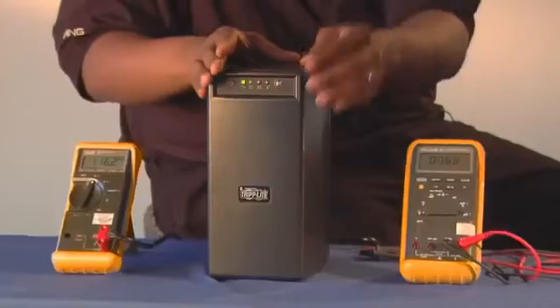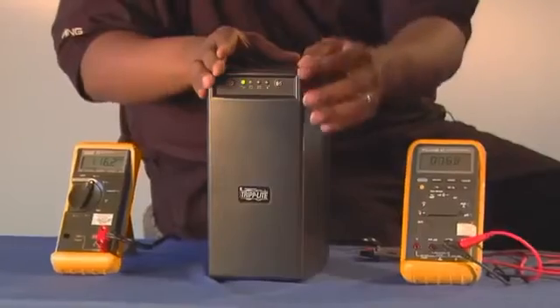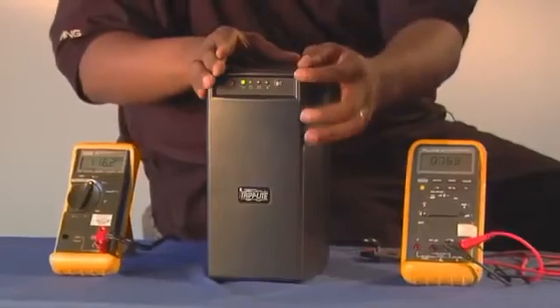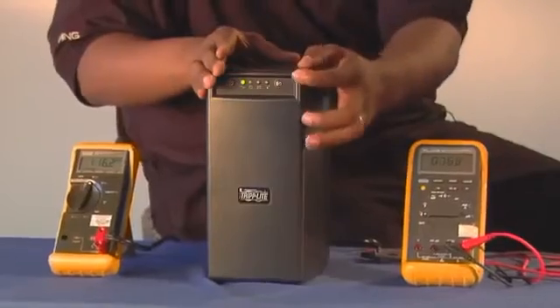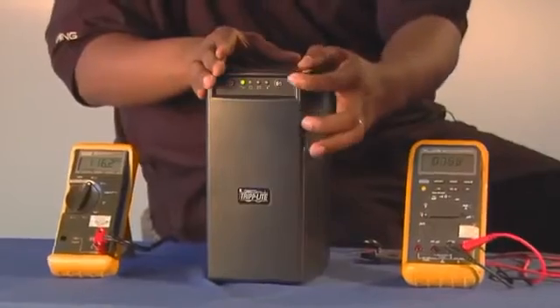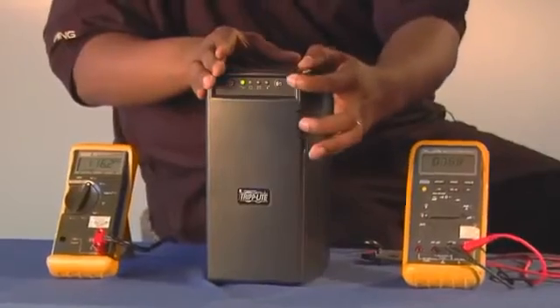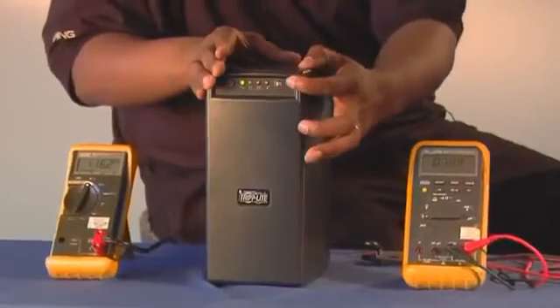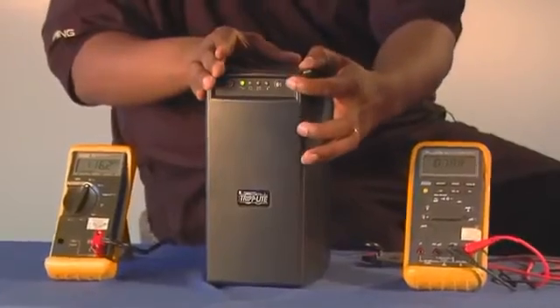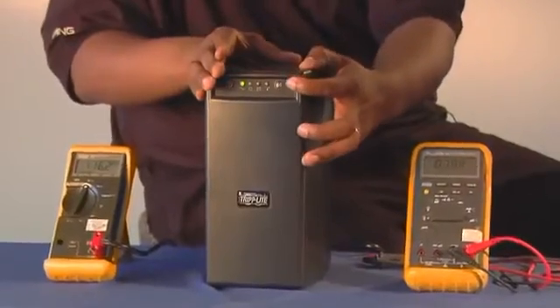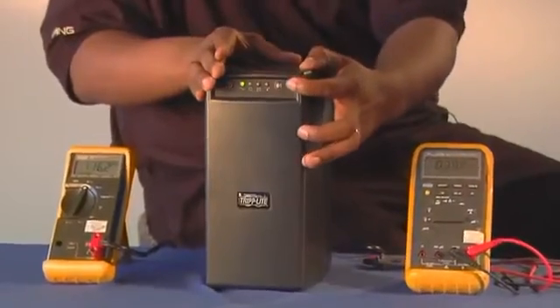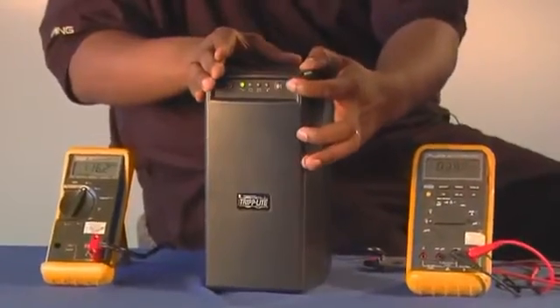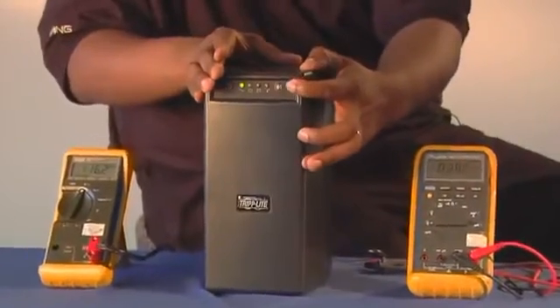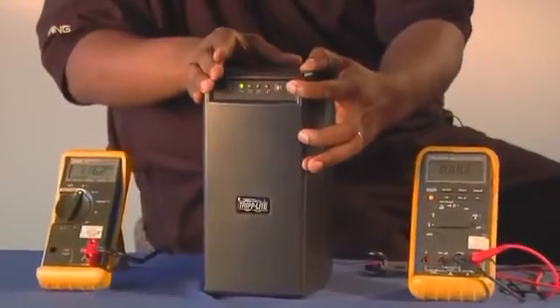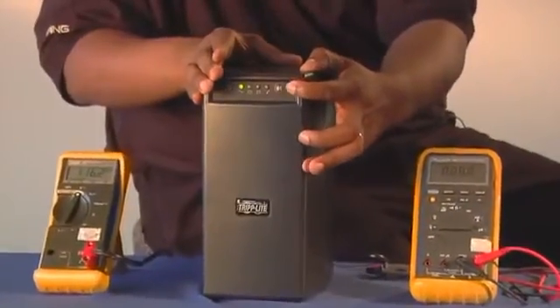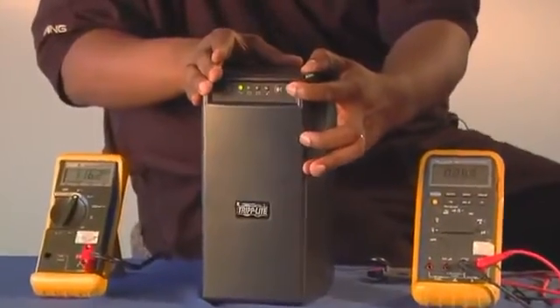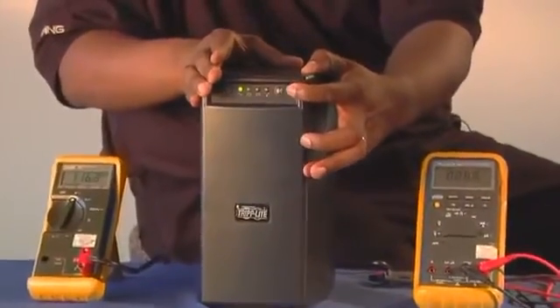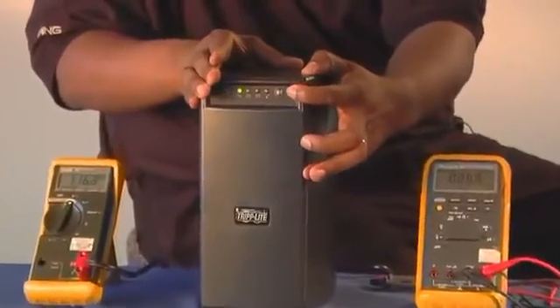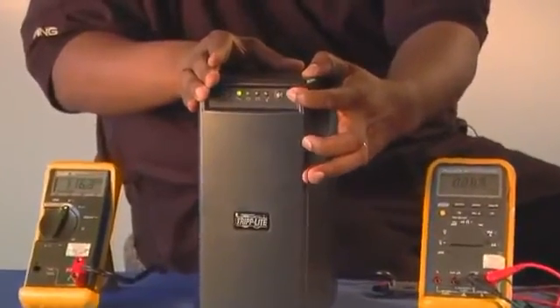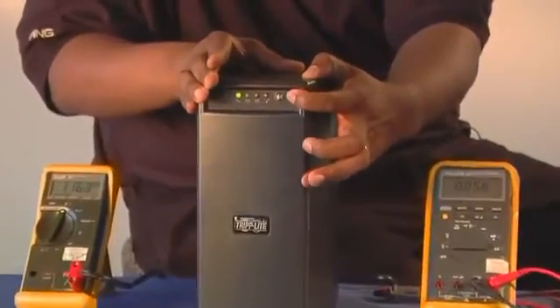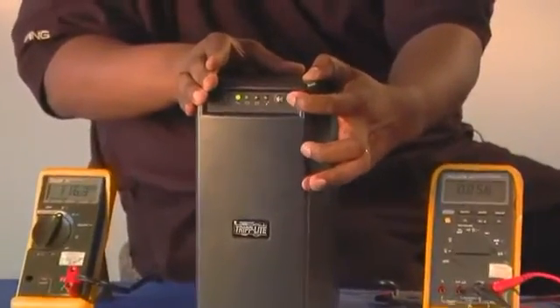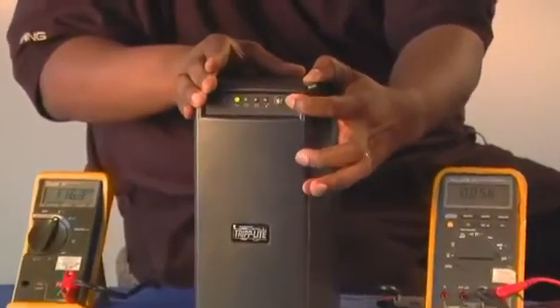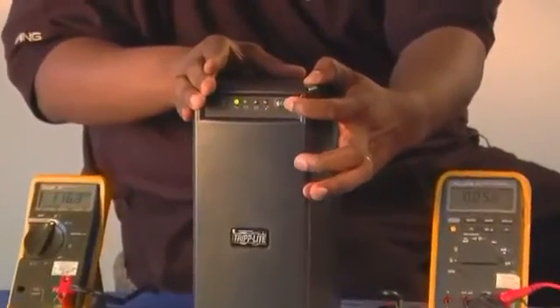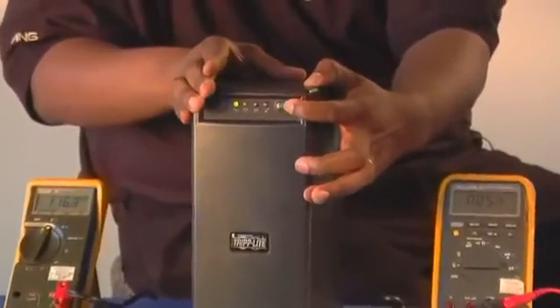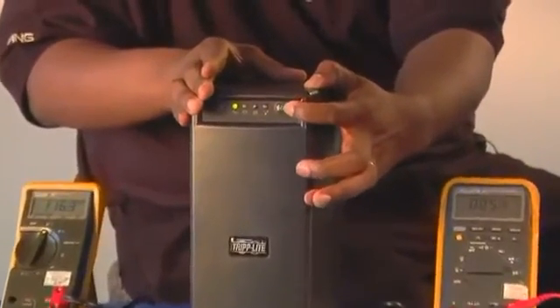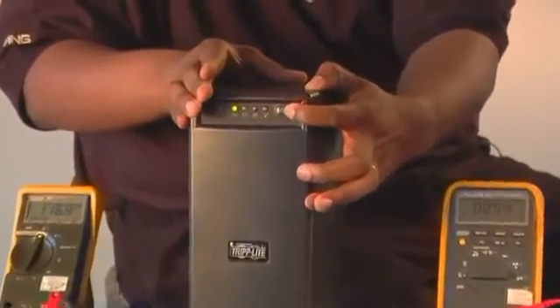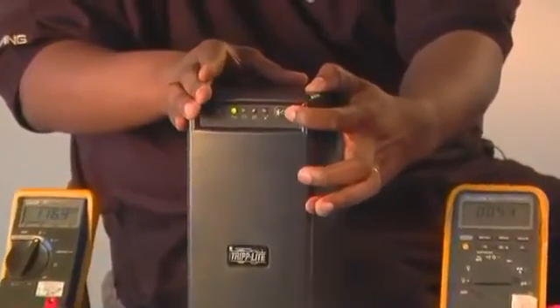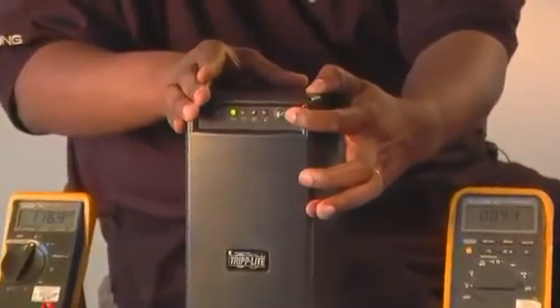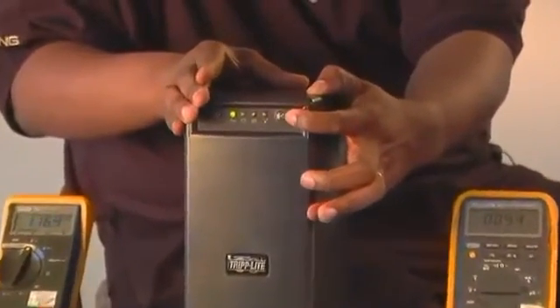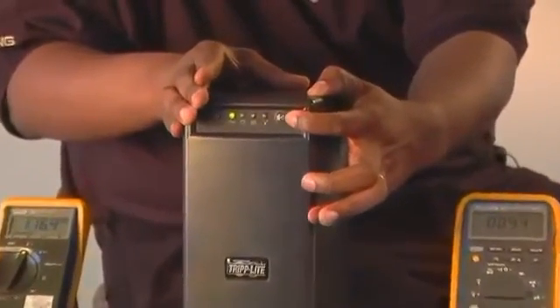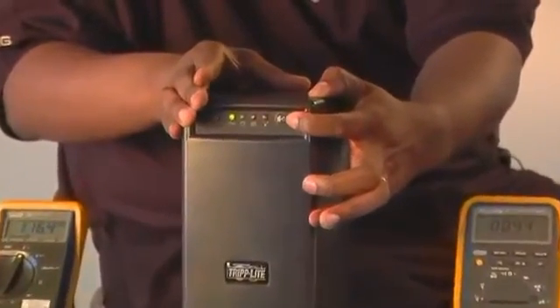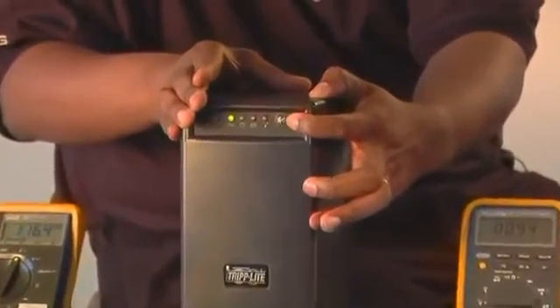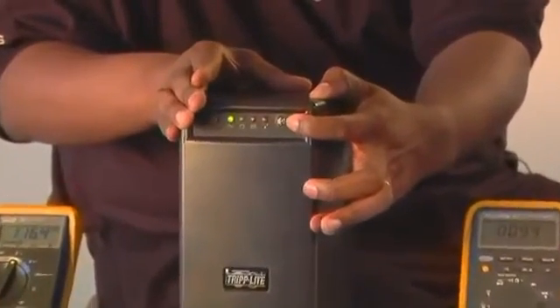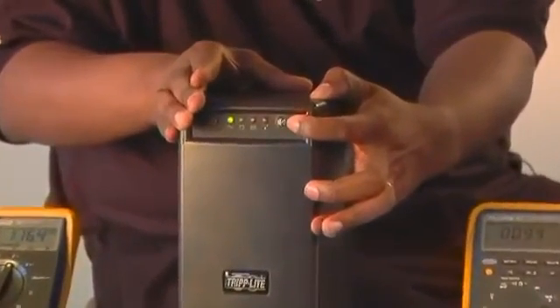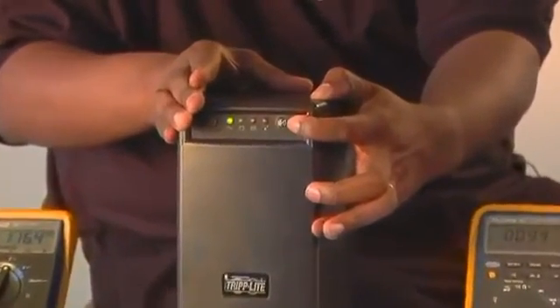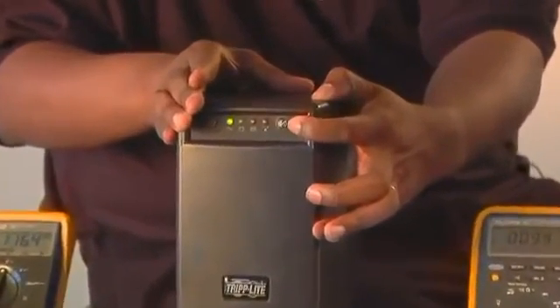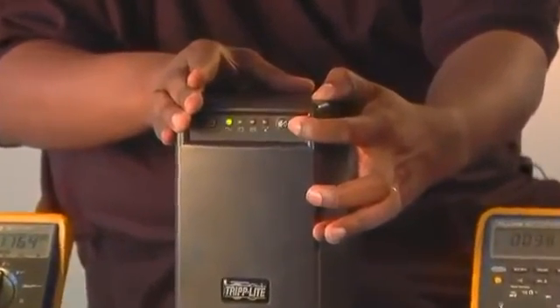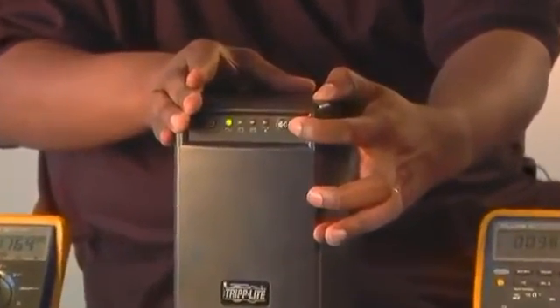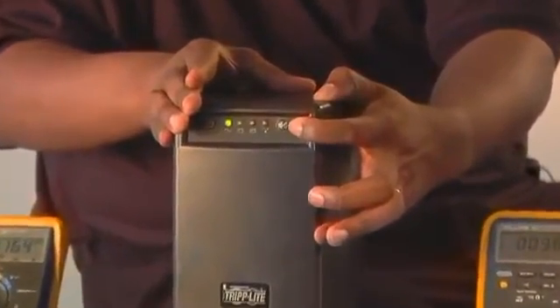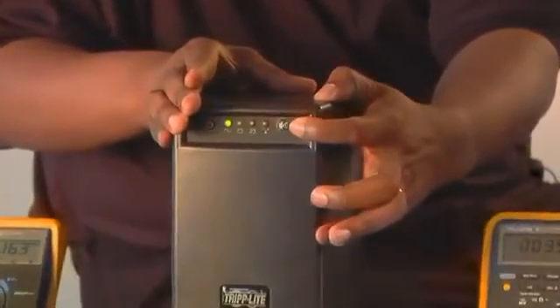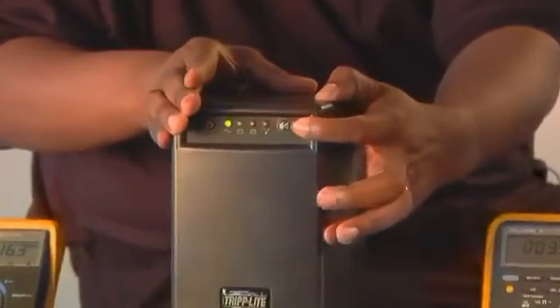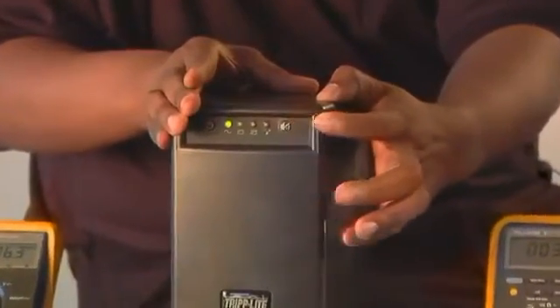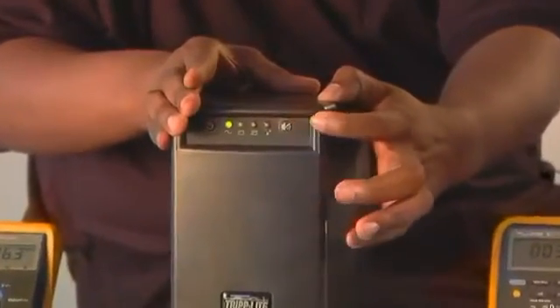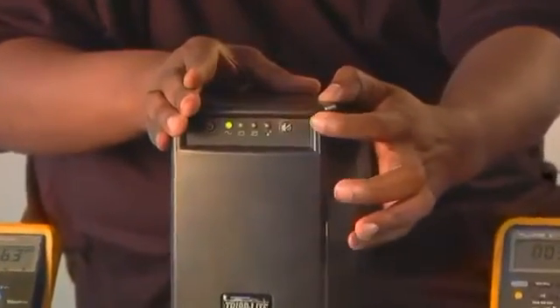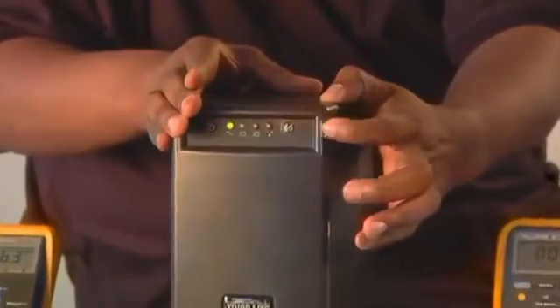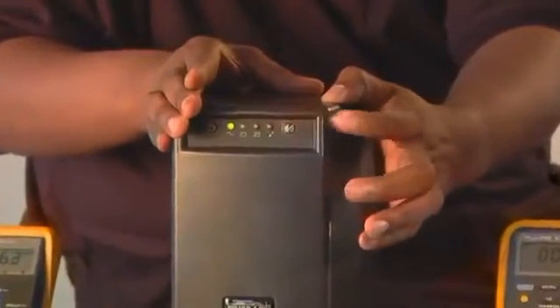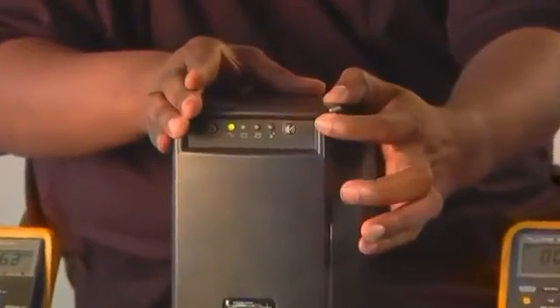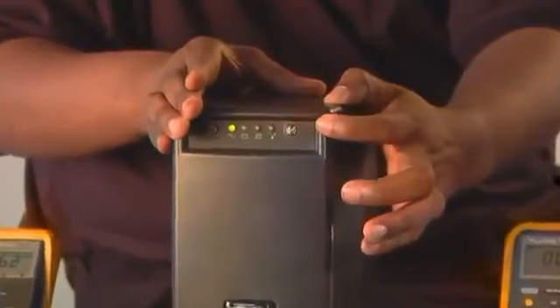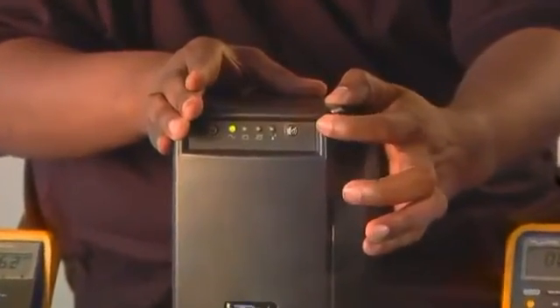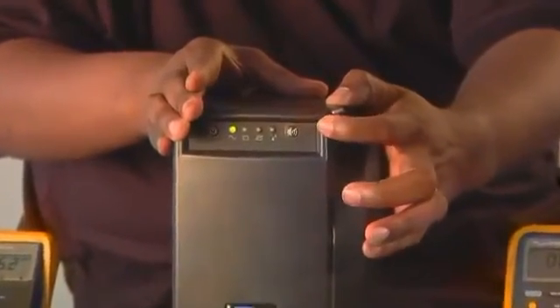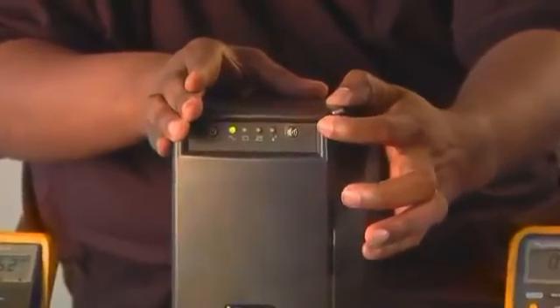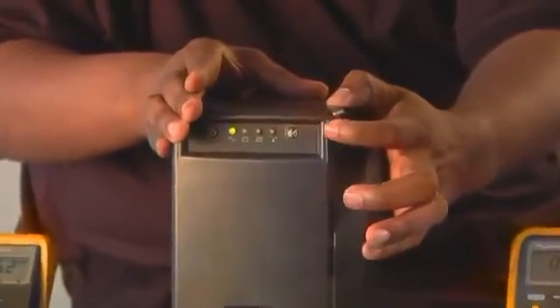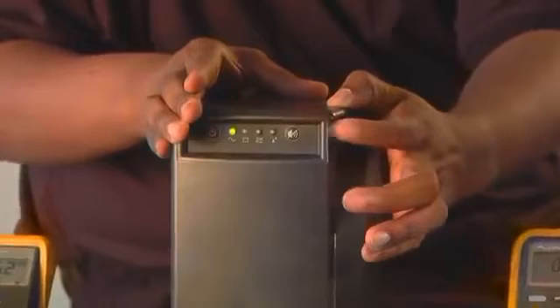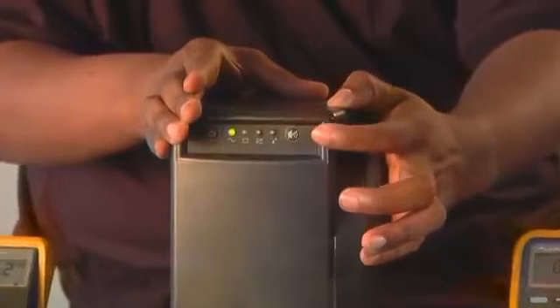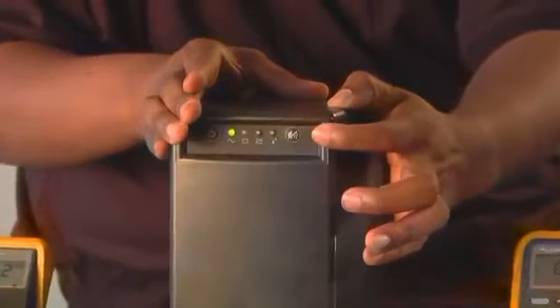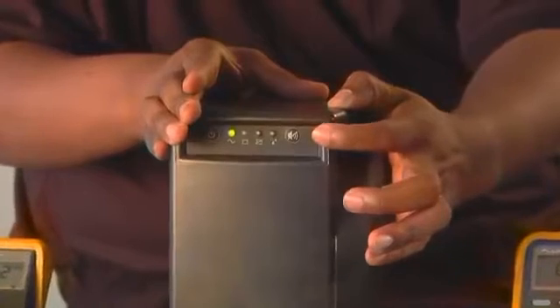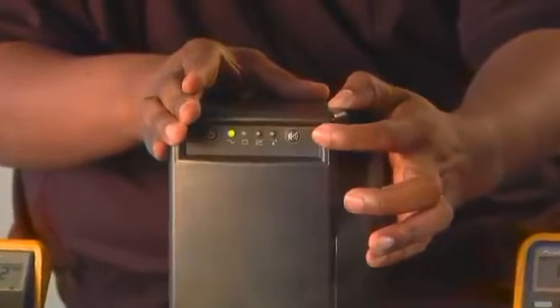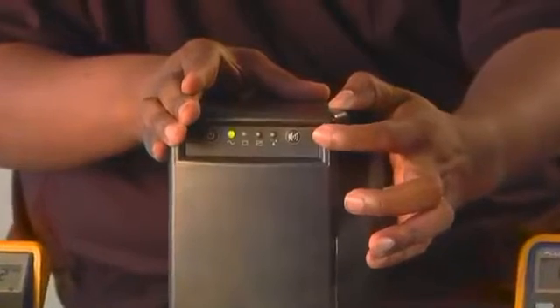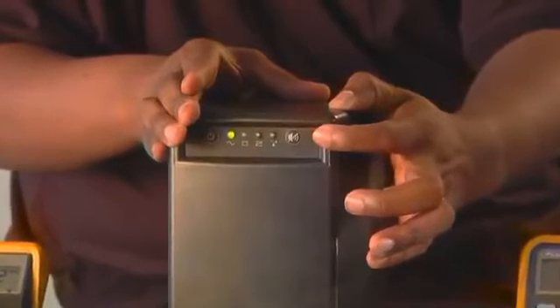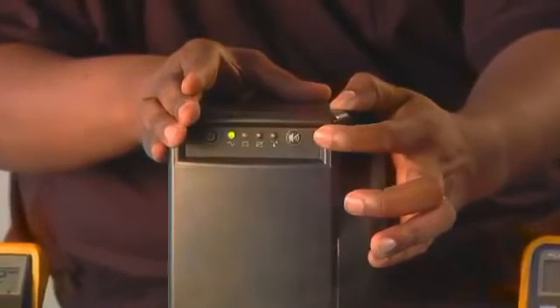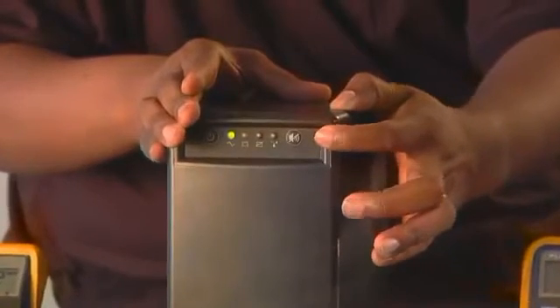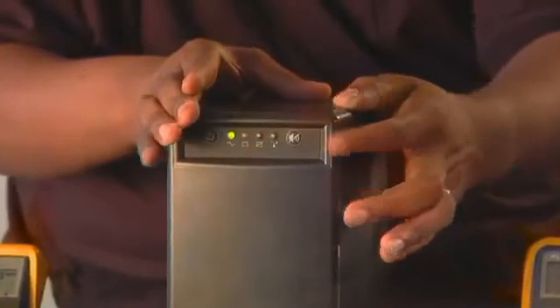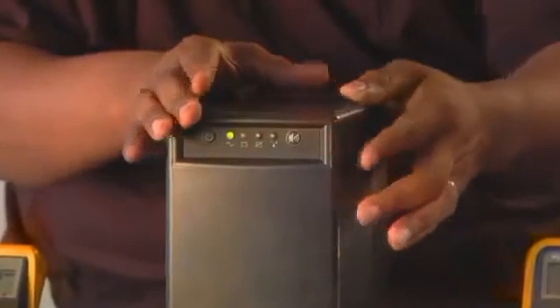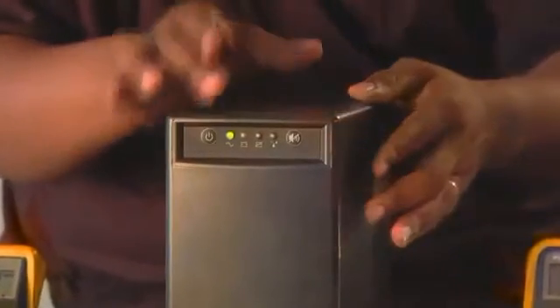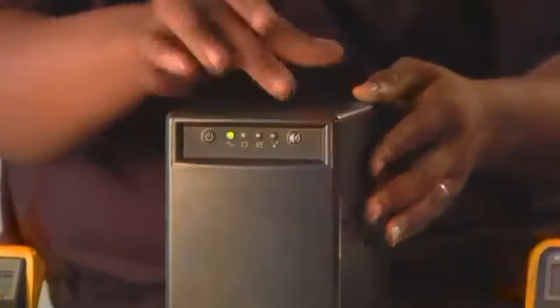The unit has a self-test button. The self-test button will simulate a blackout and cause the UPS to go into battery mode.